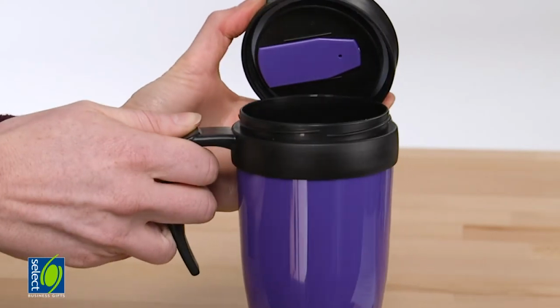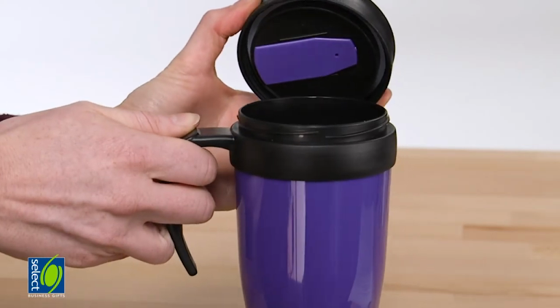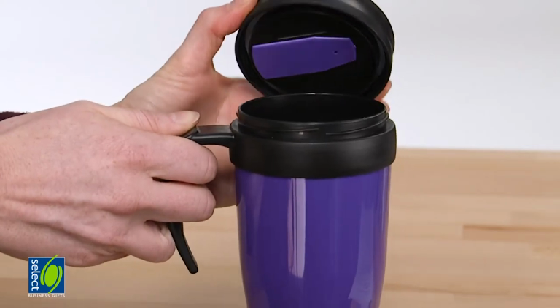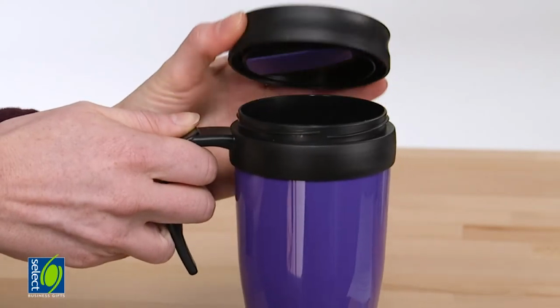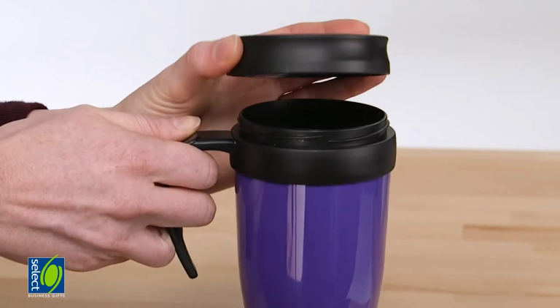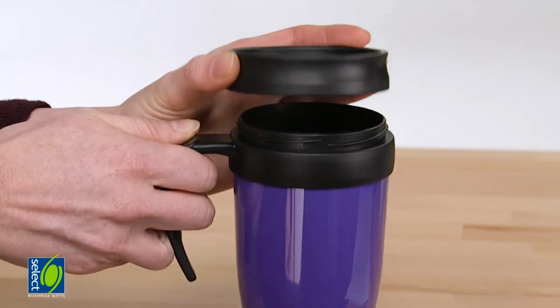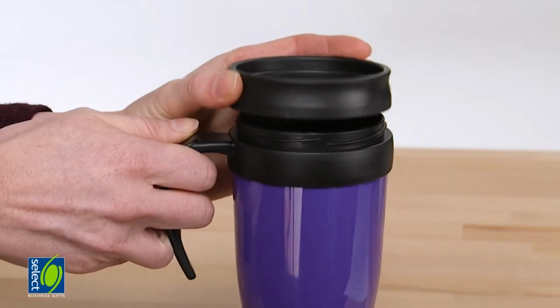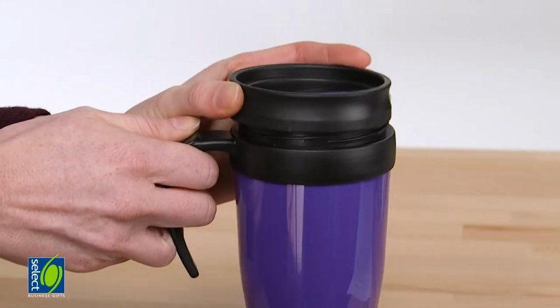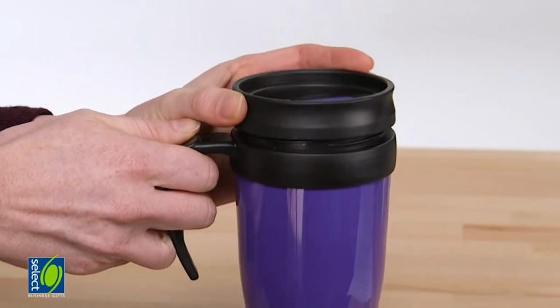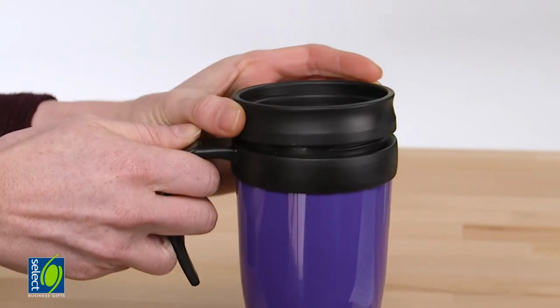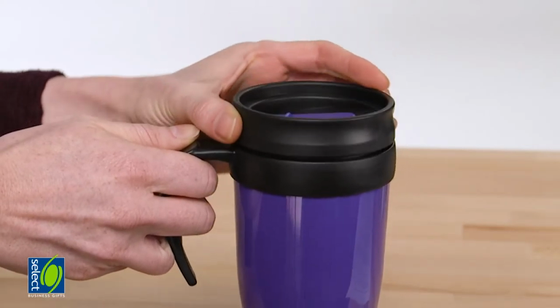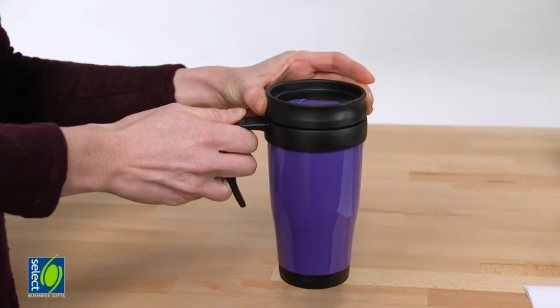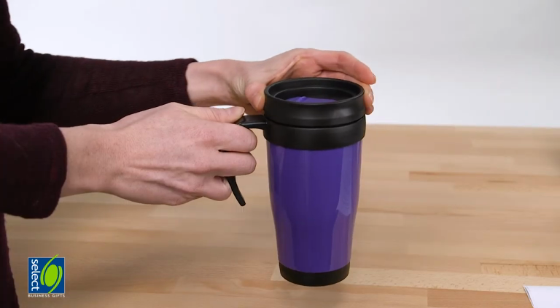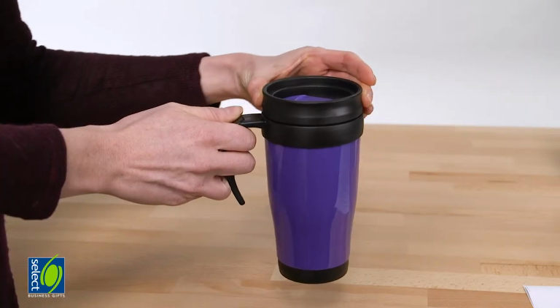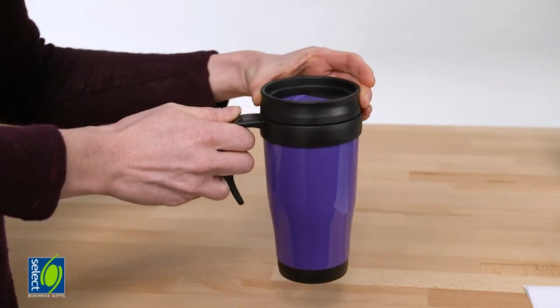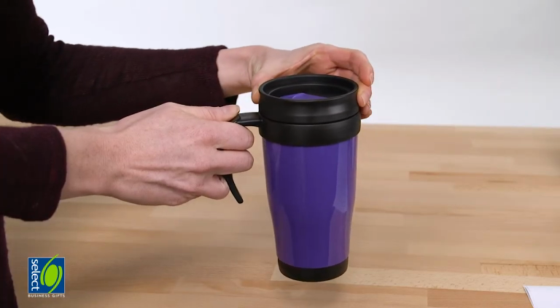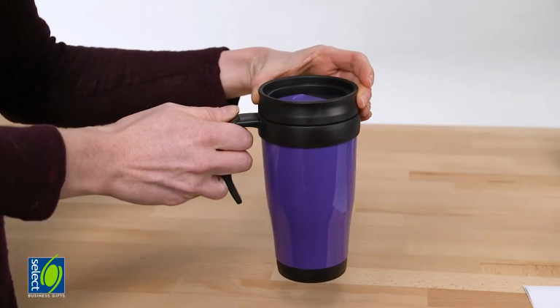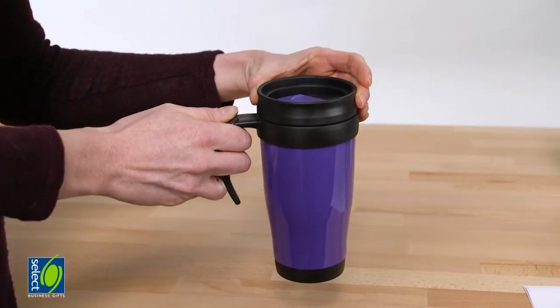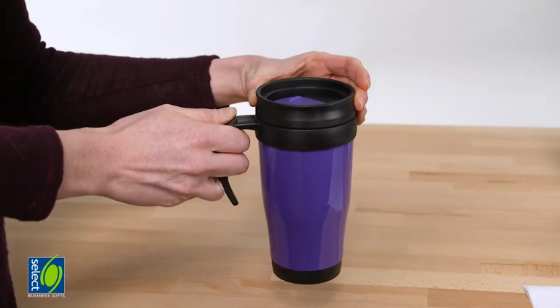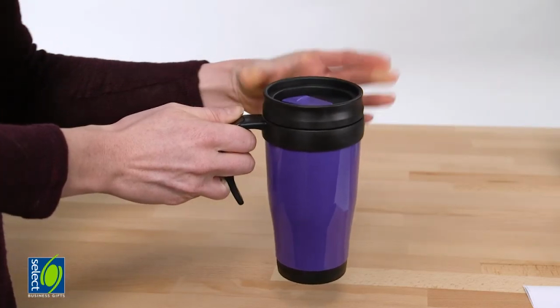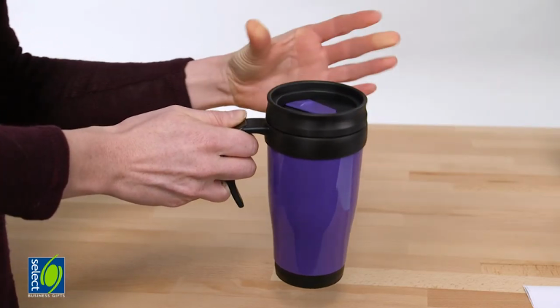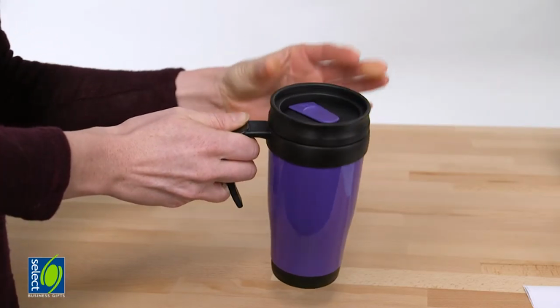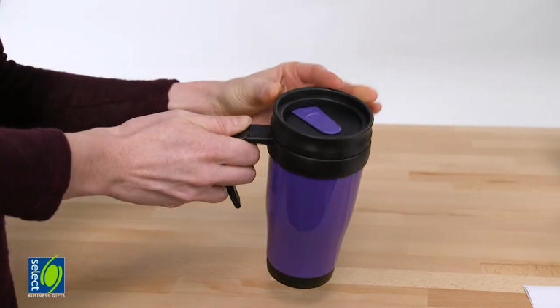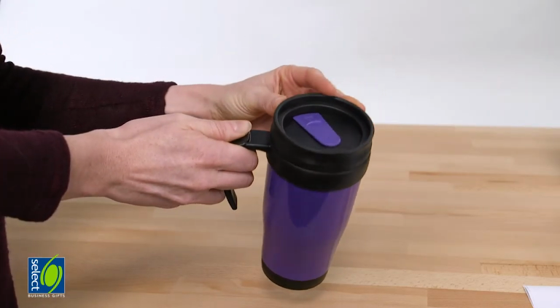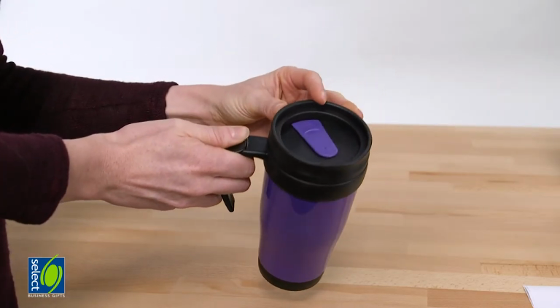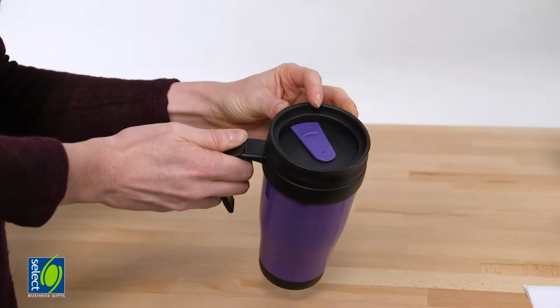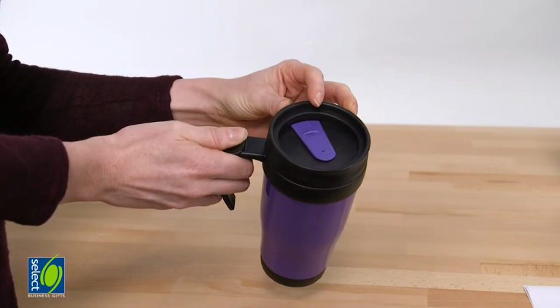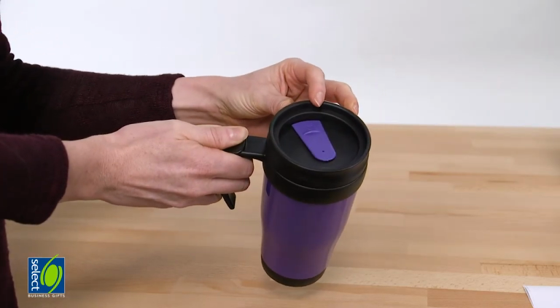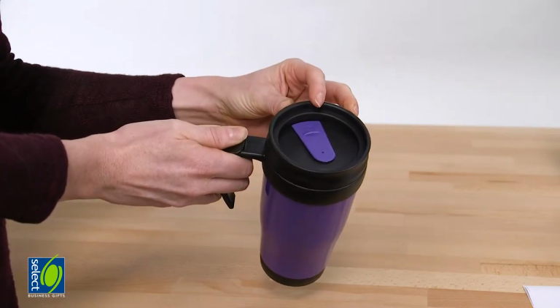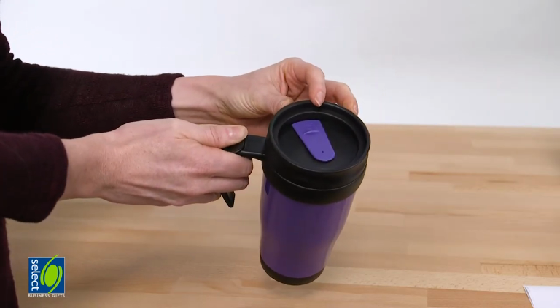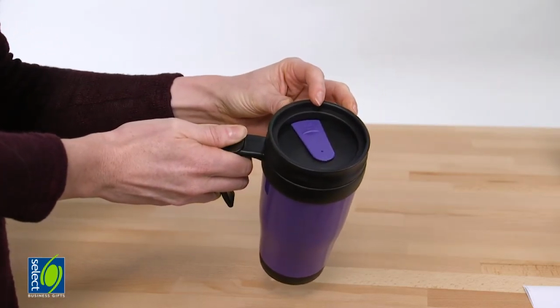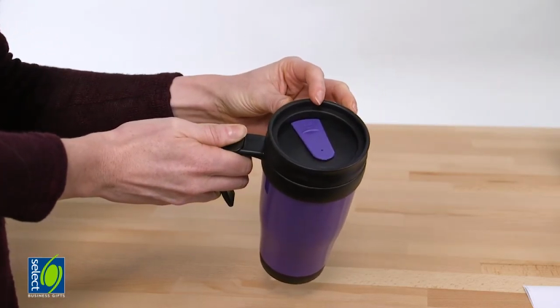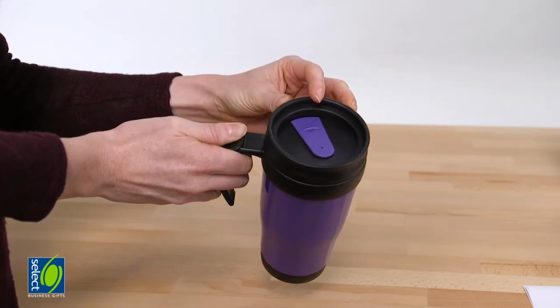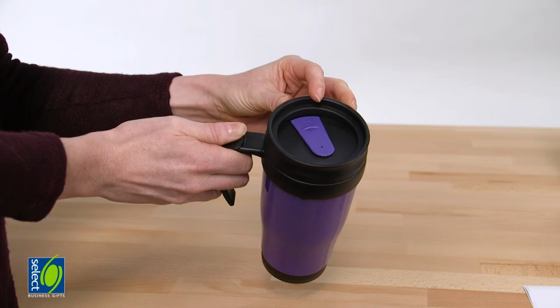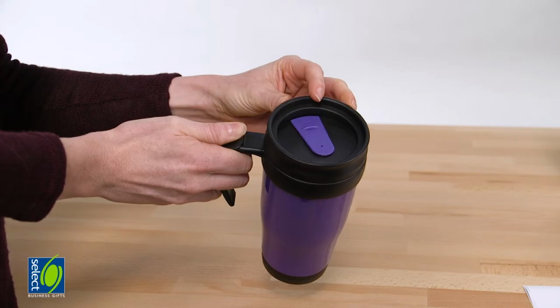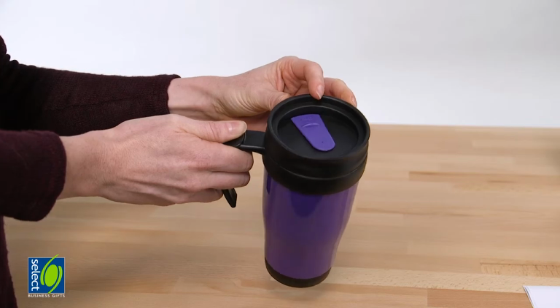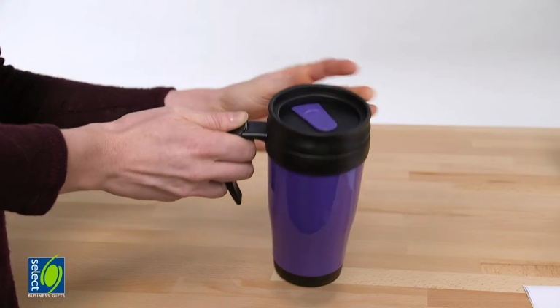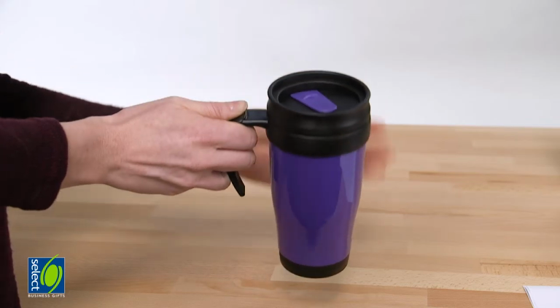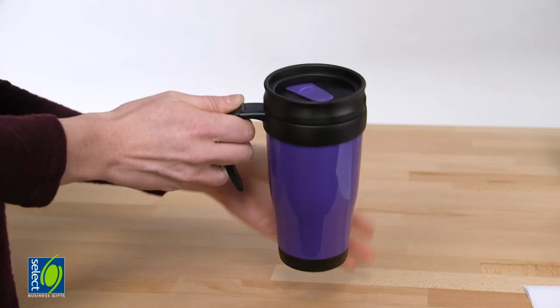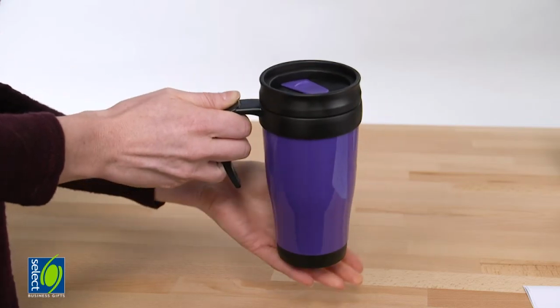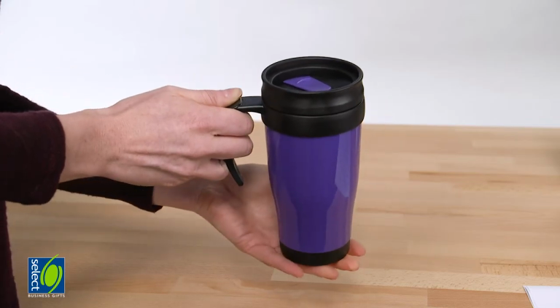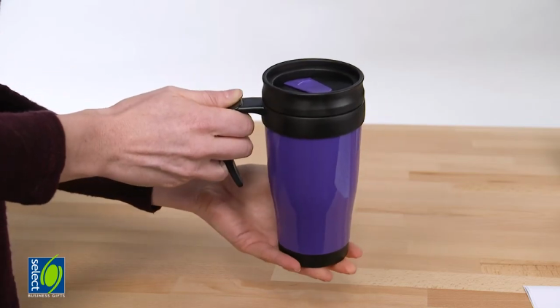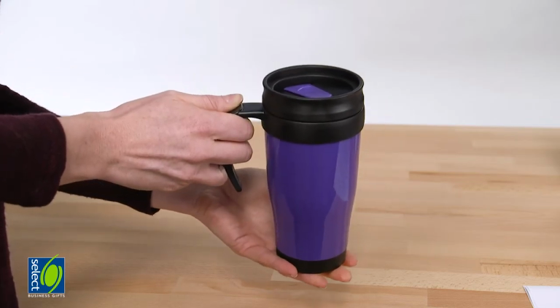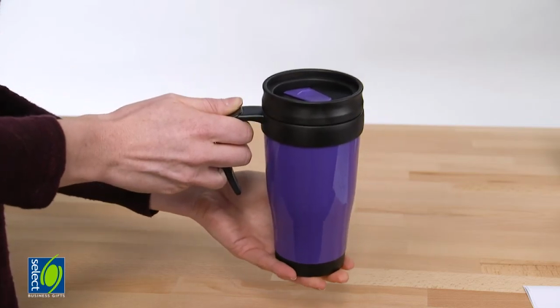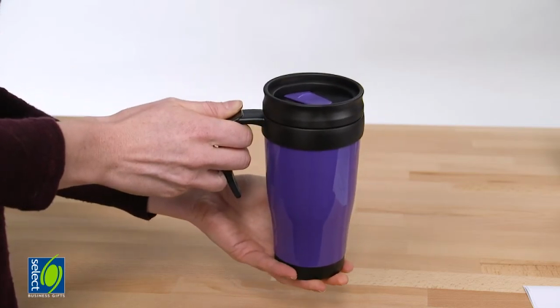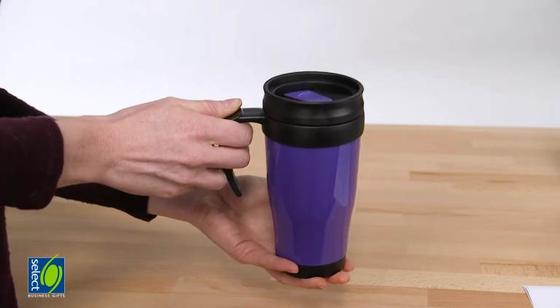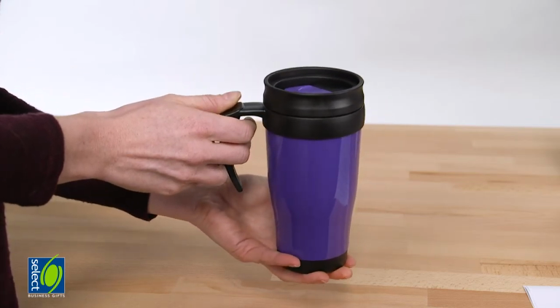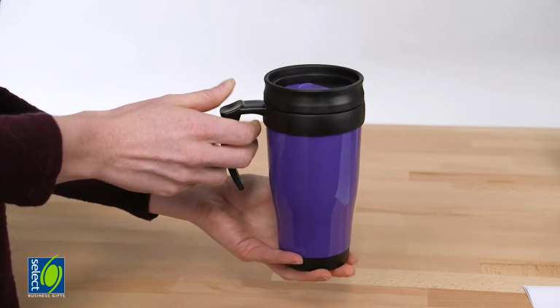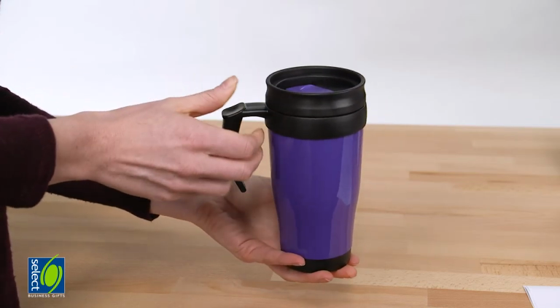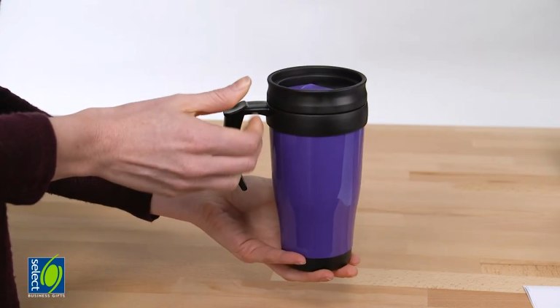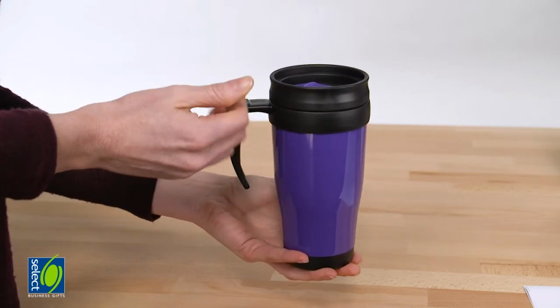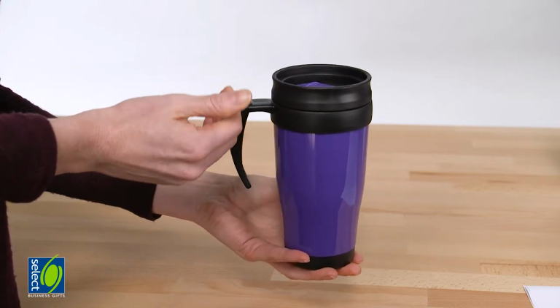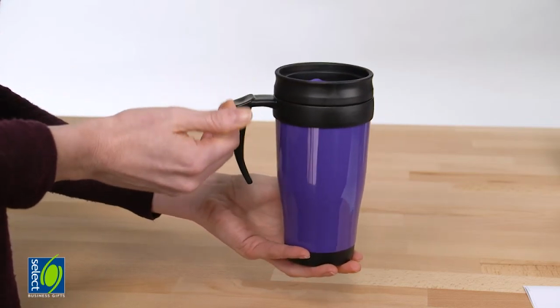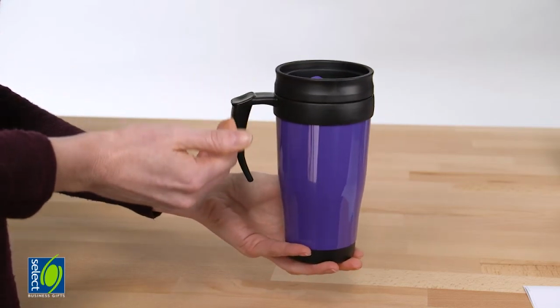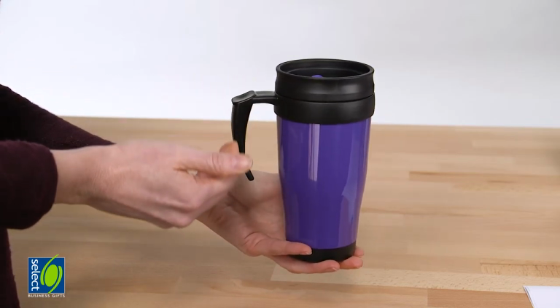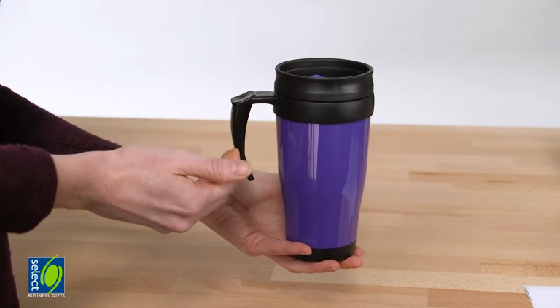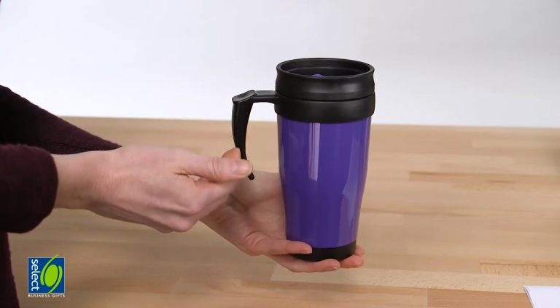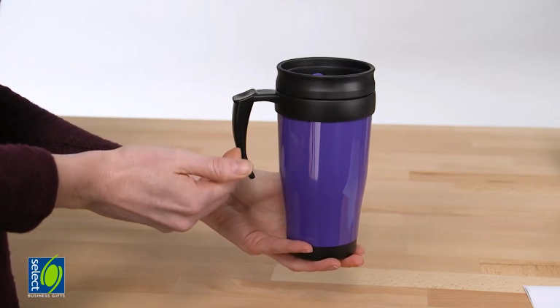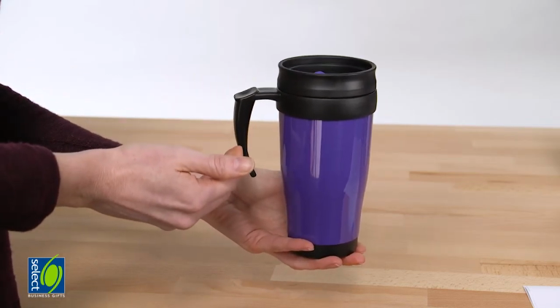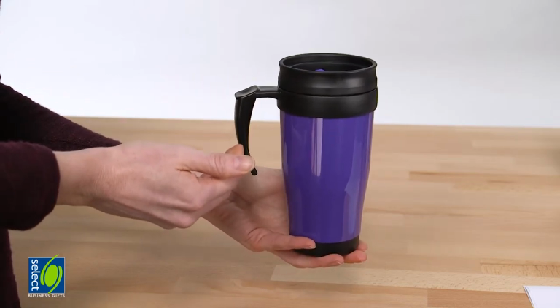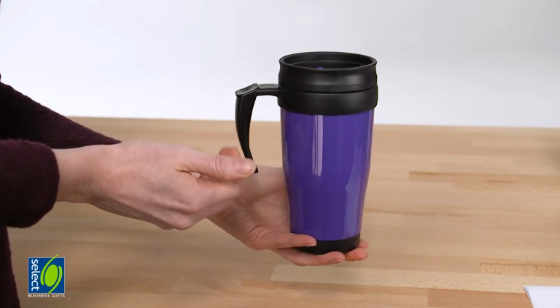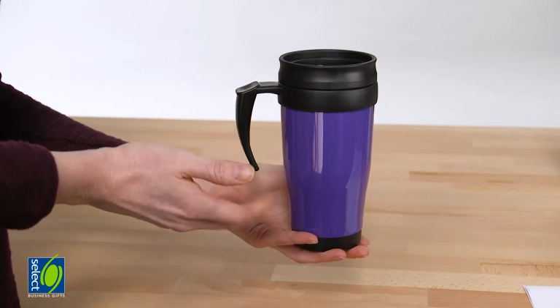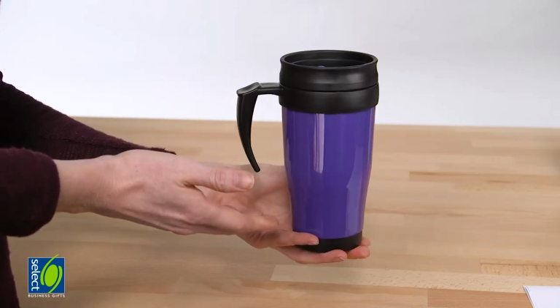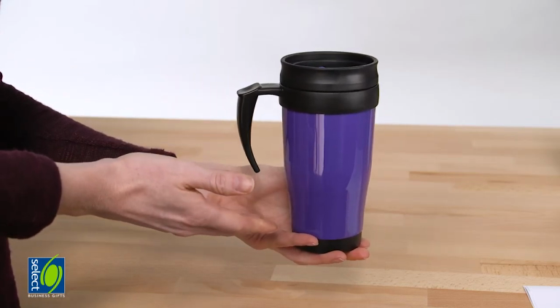It comes in a wide range of colours carried through to the sip cover that contrast with the black handle, lid and base.